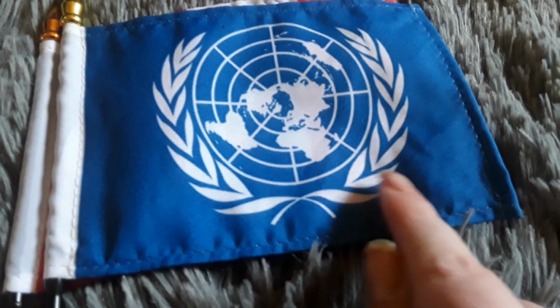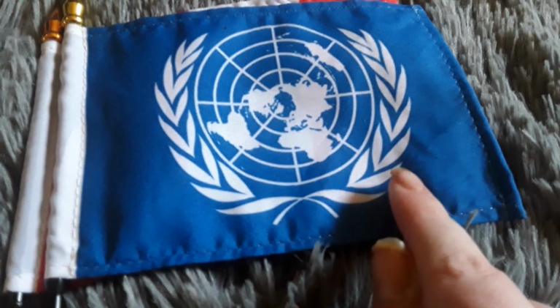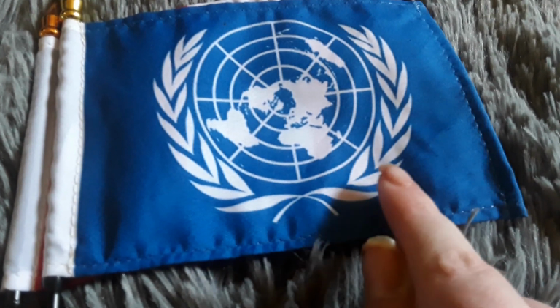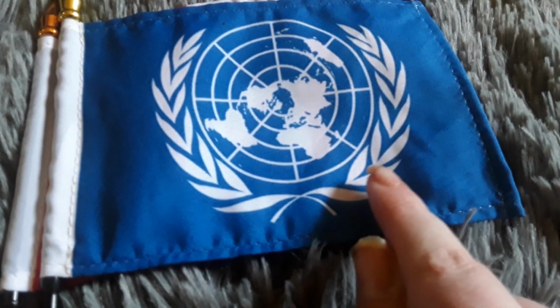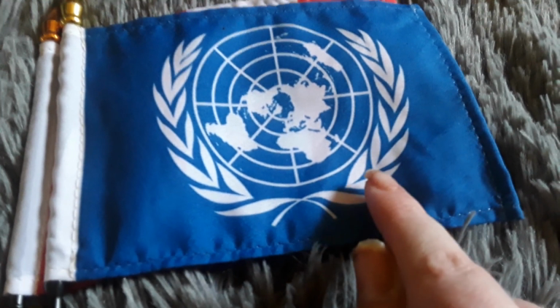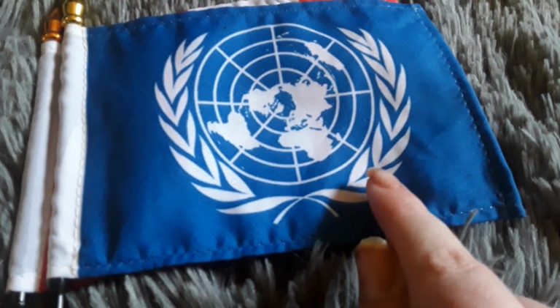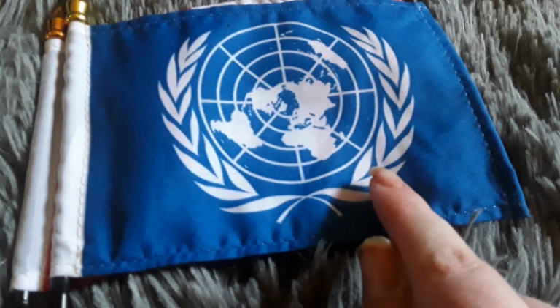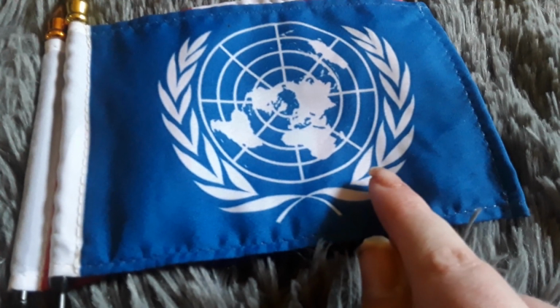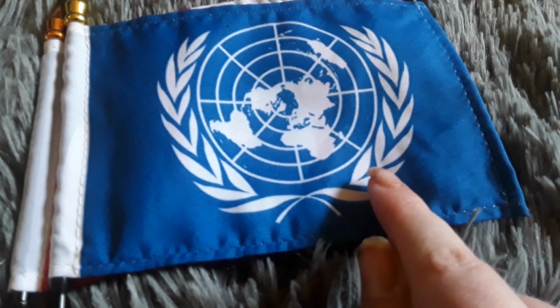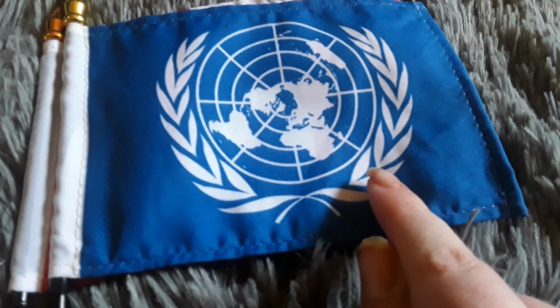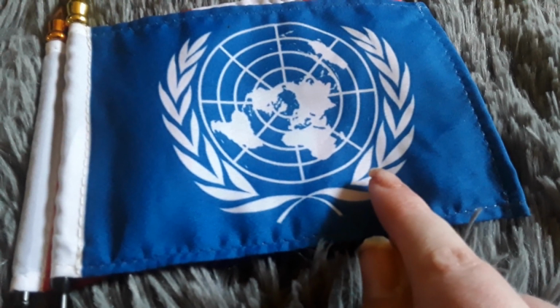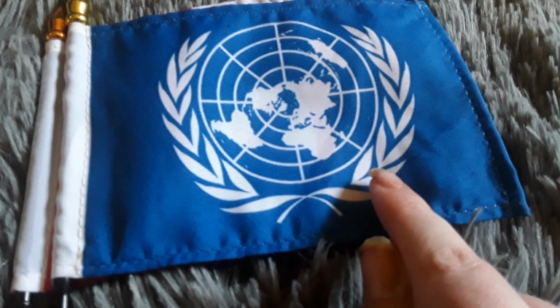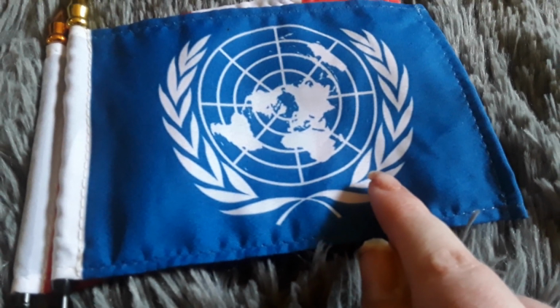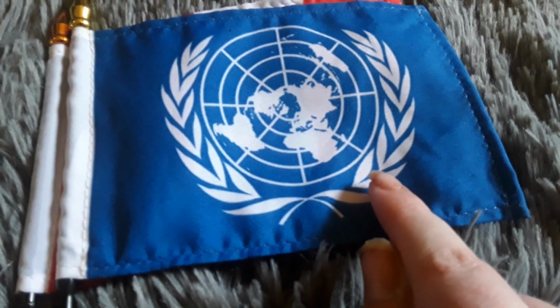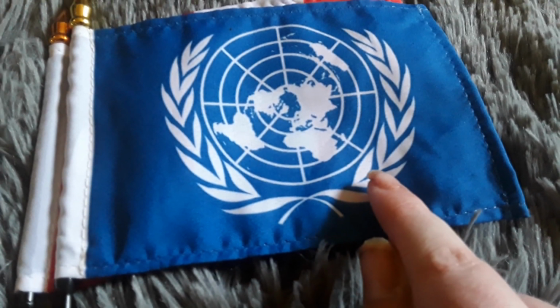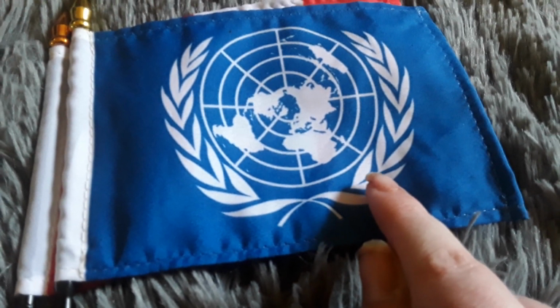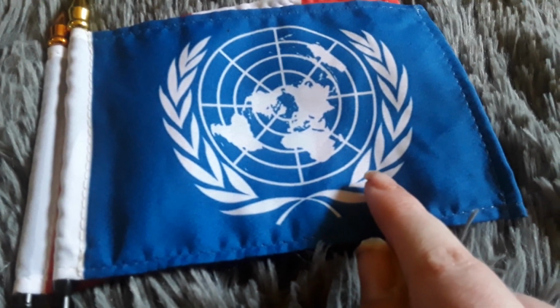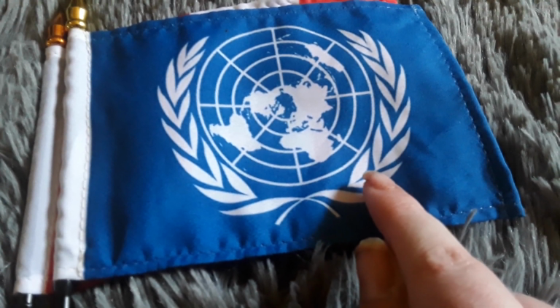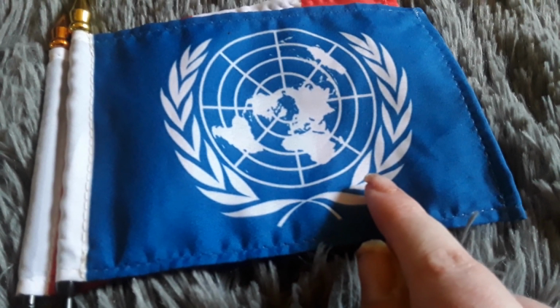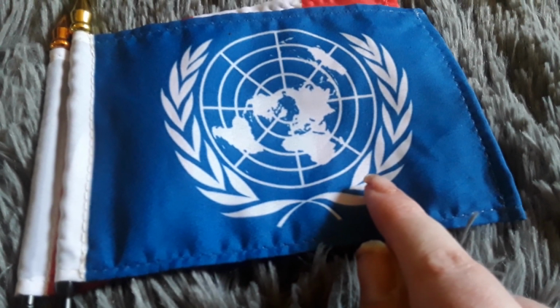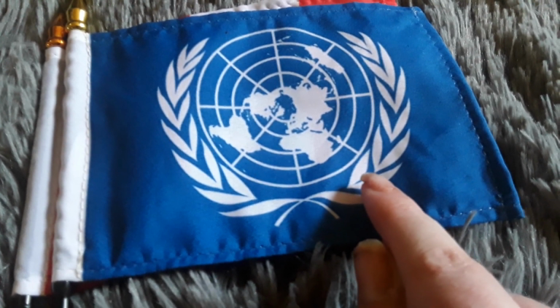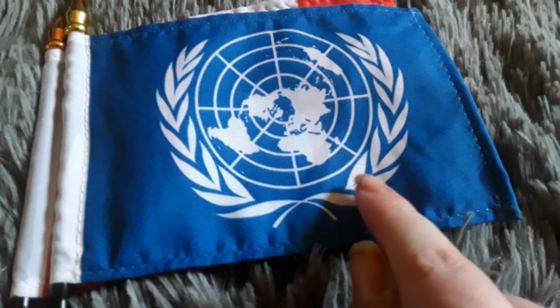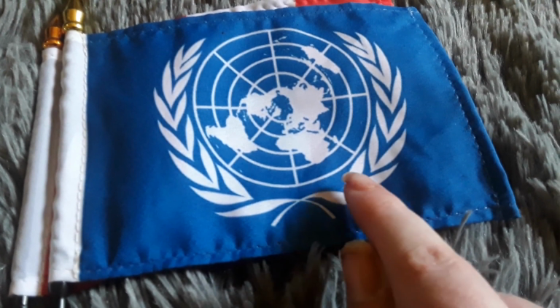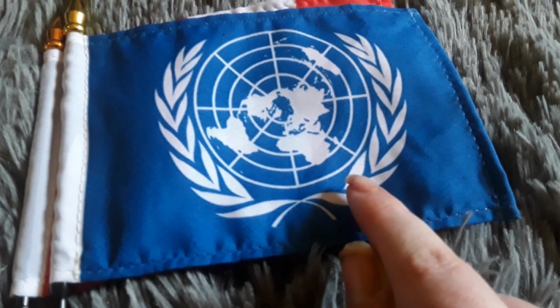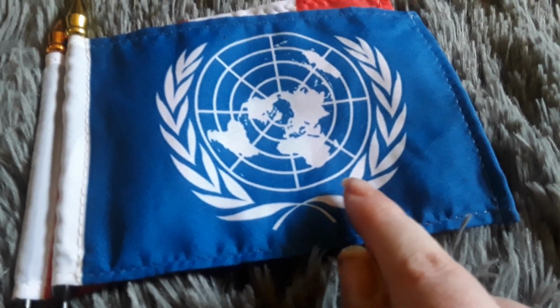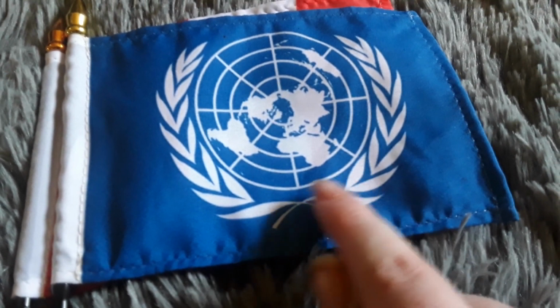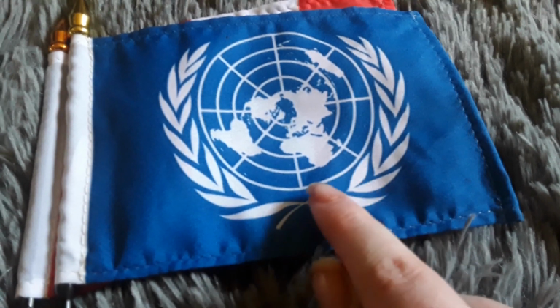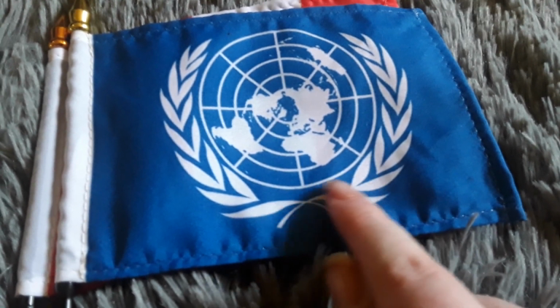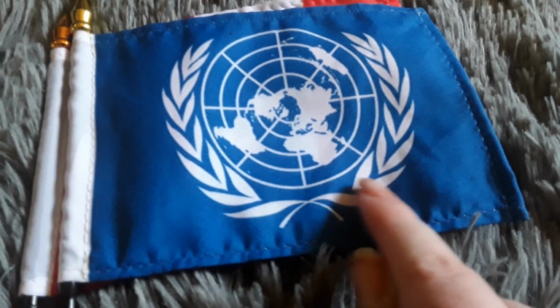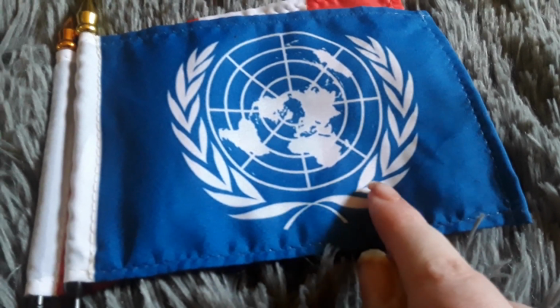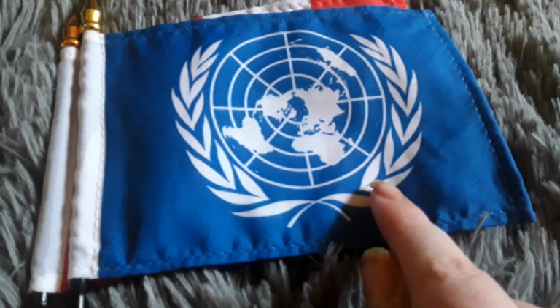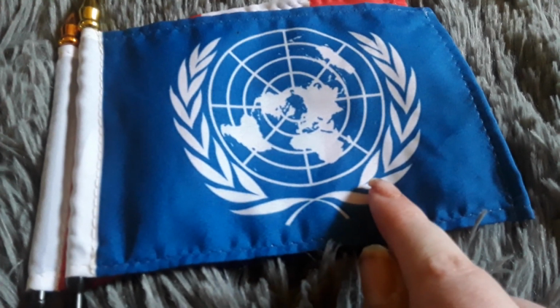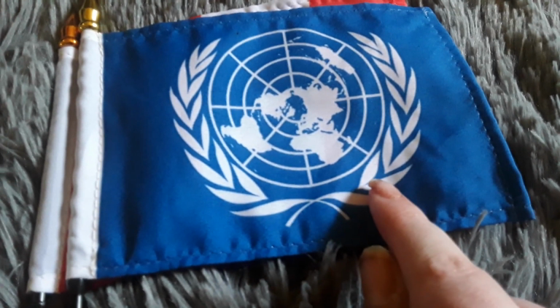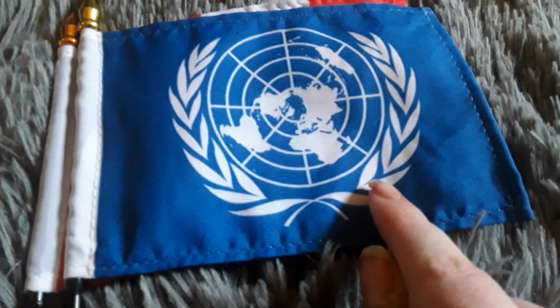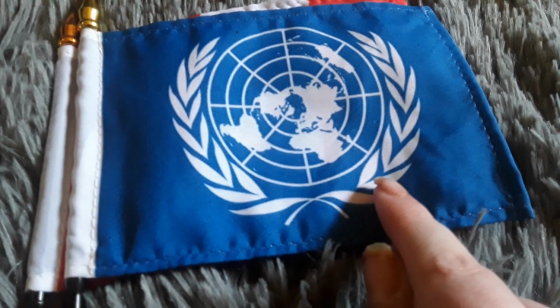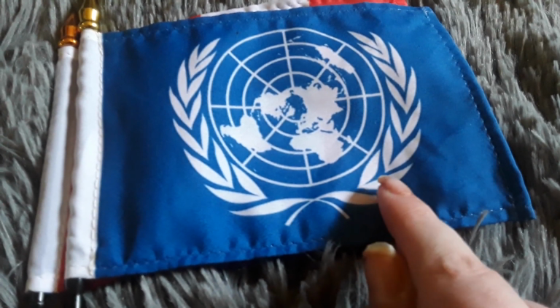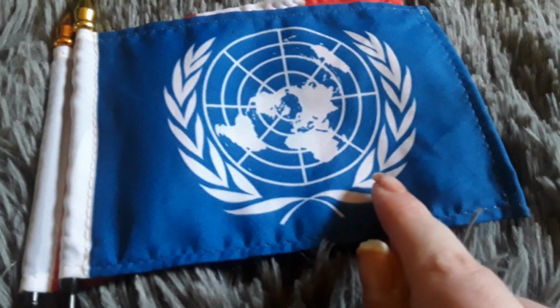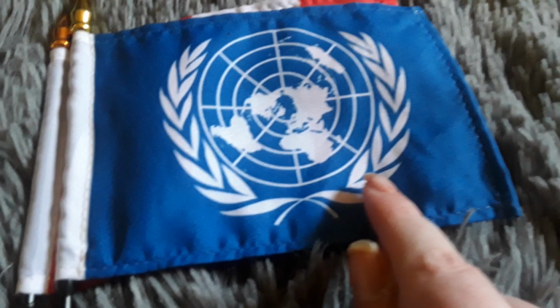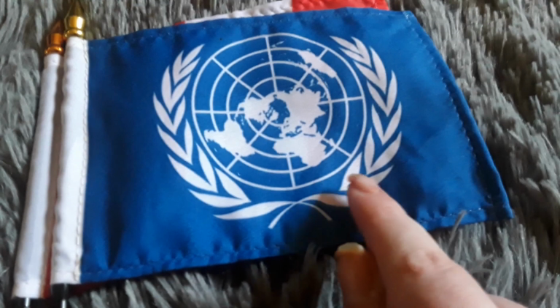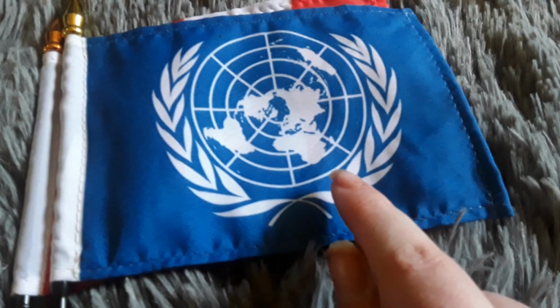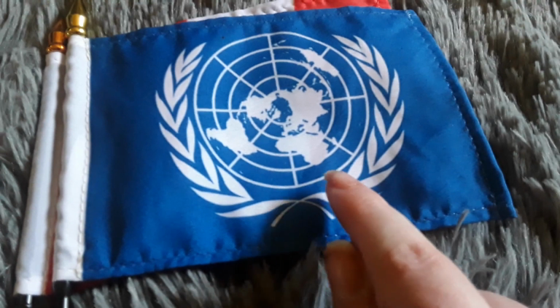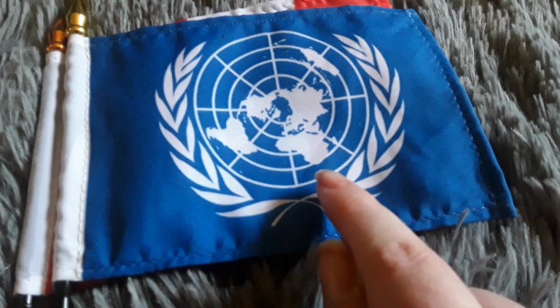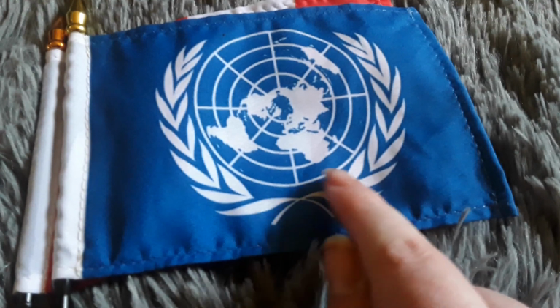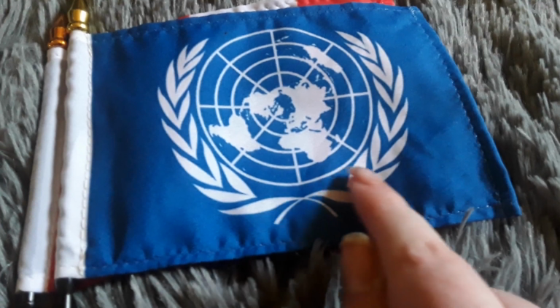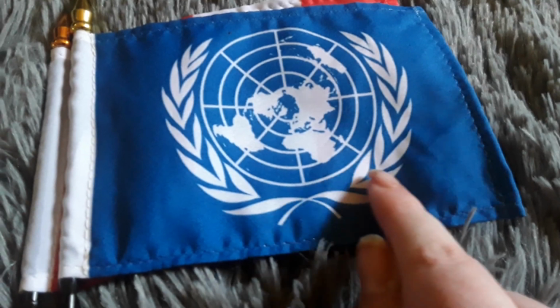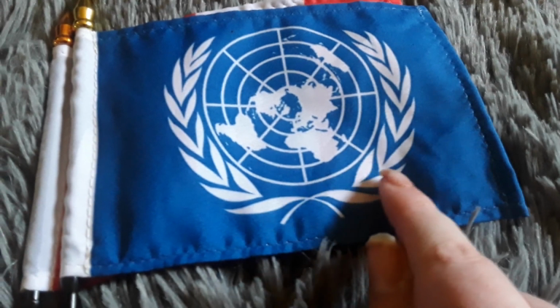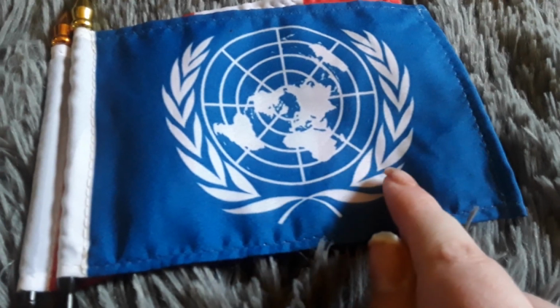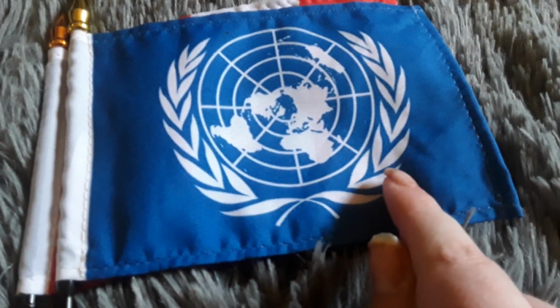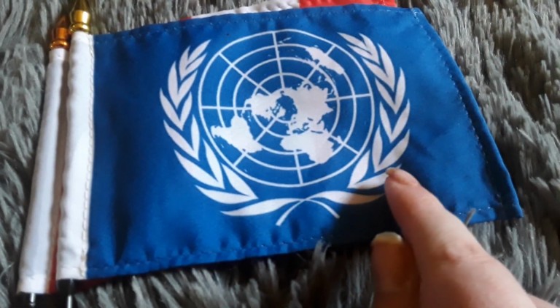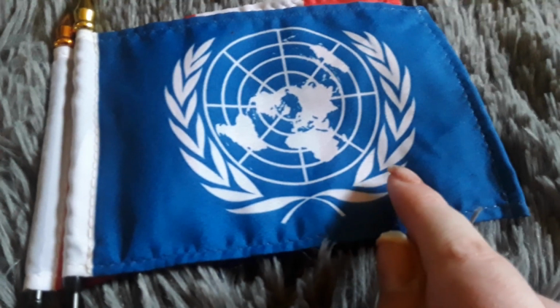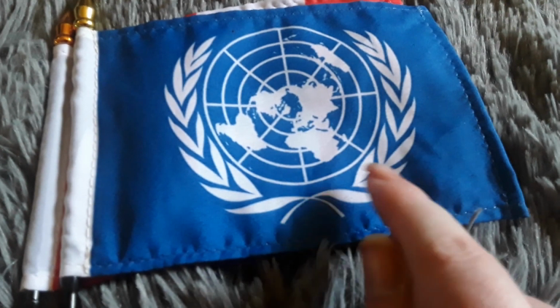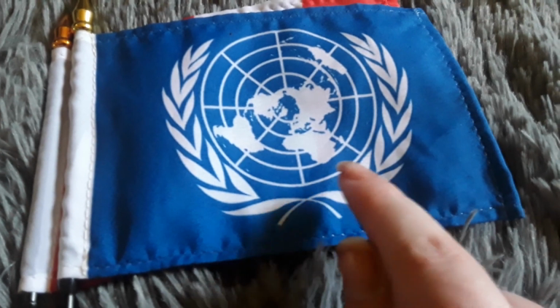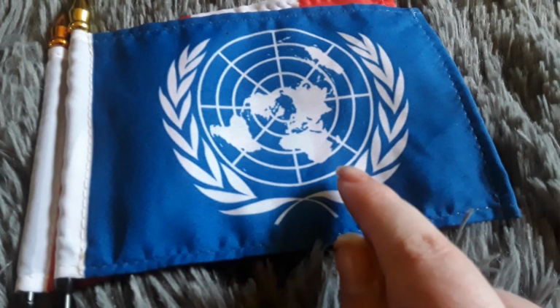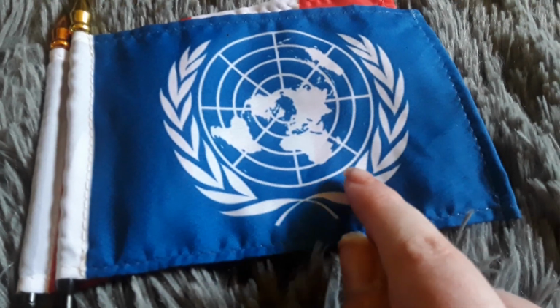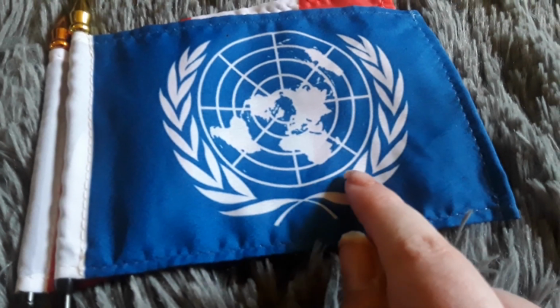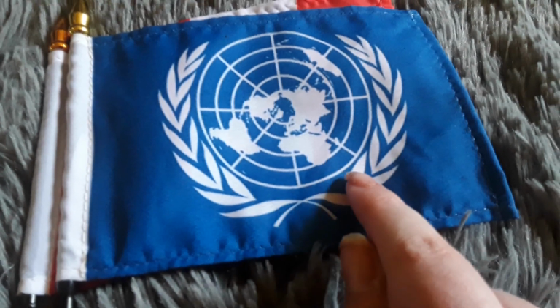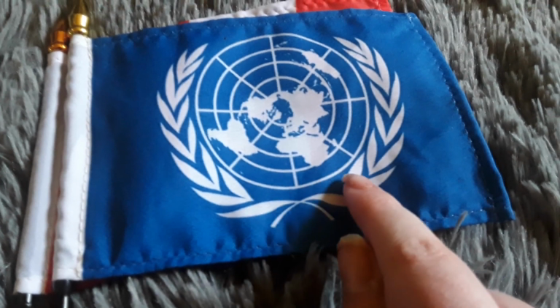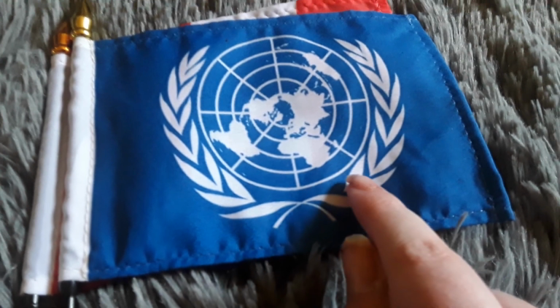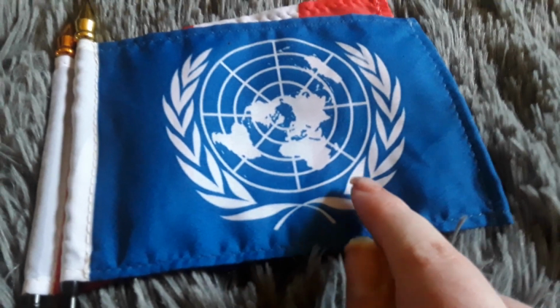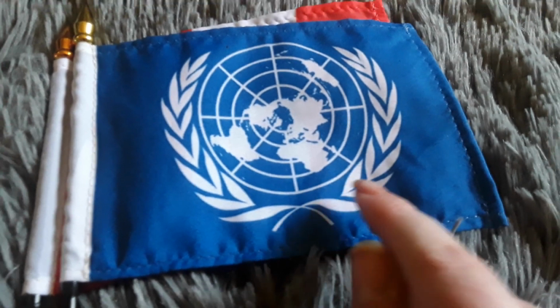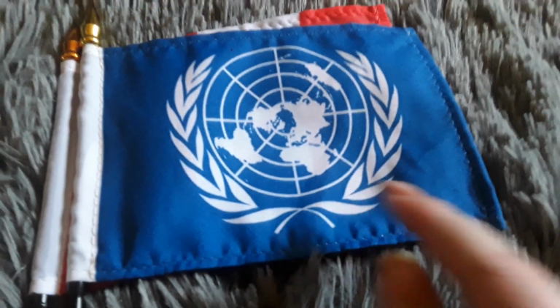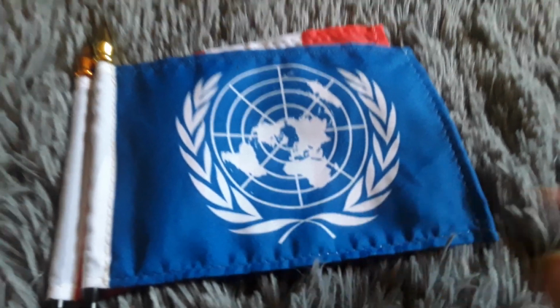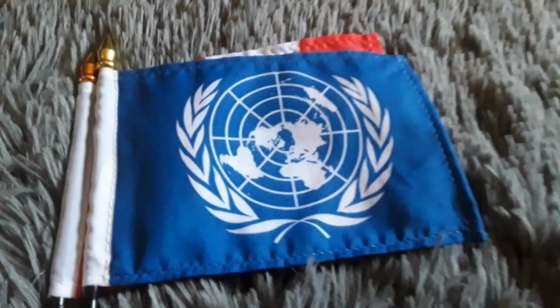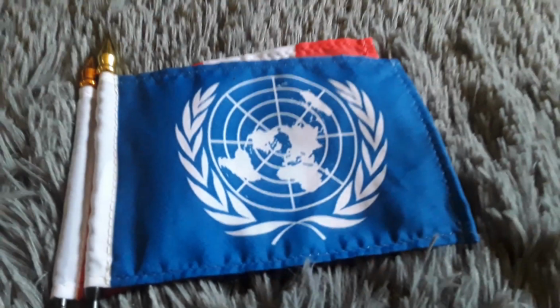I like the United Nations a lot, just to be honest. I think it looks really cool.